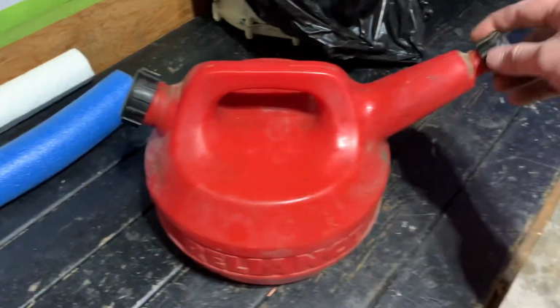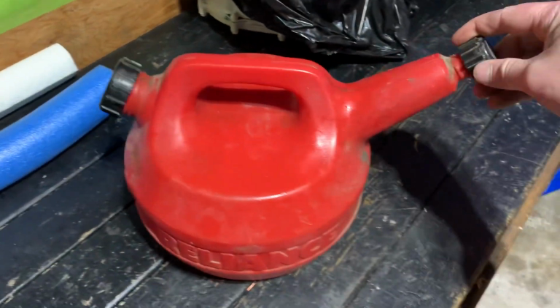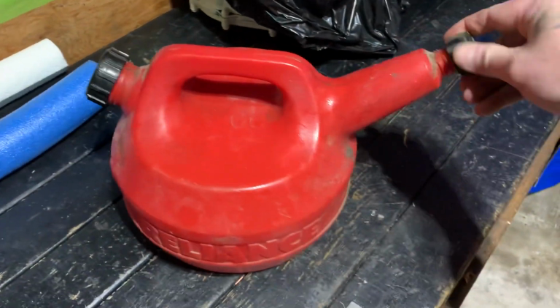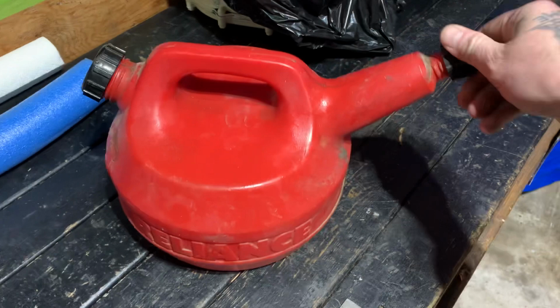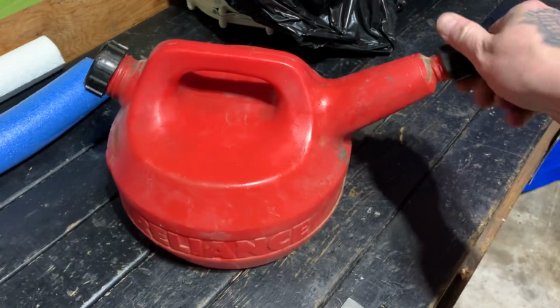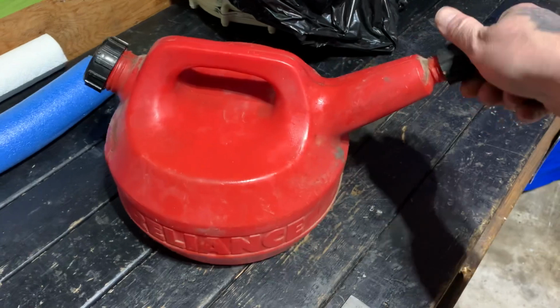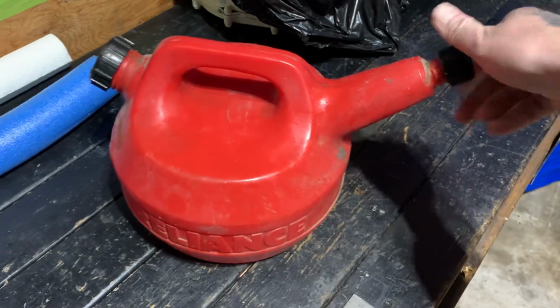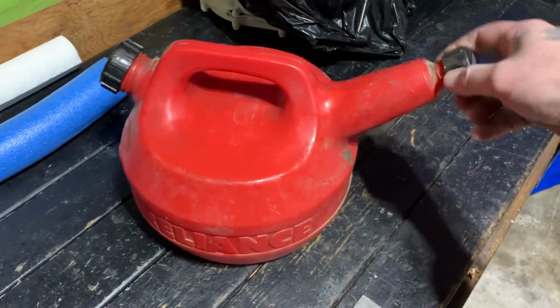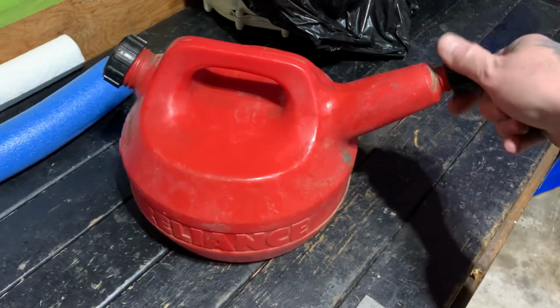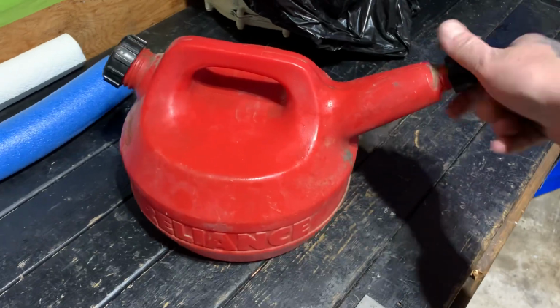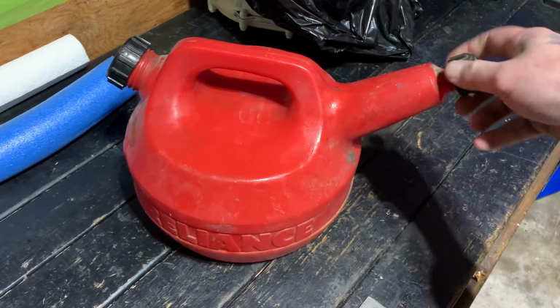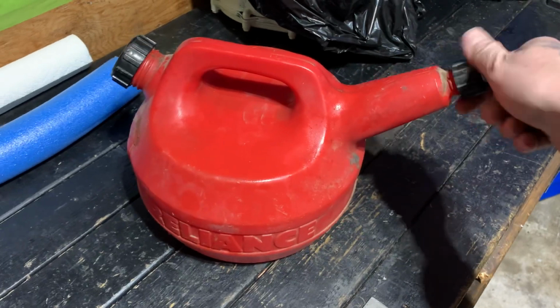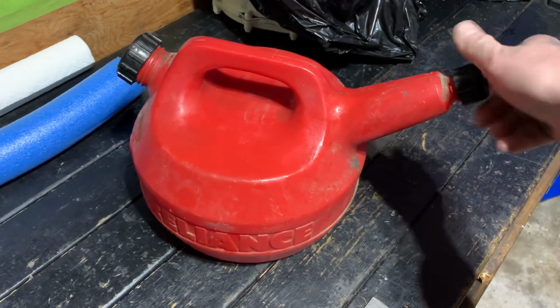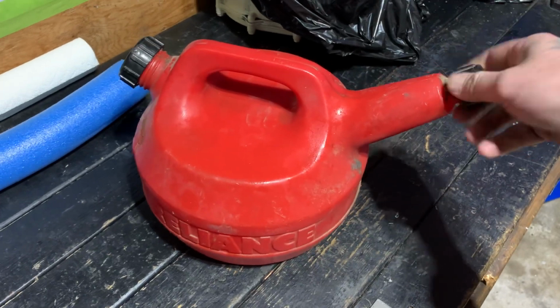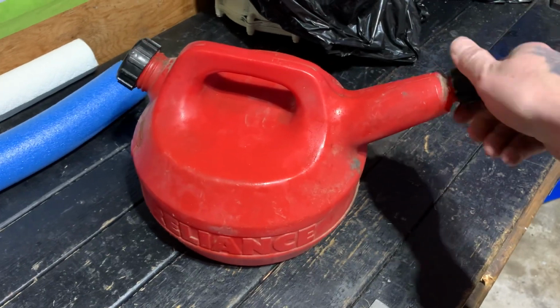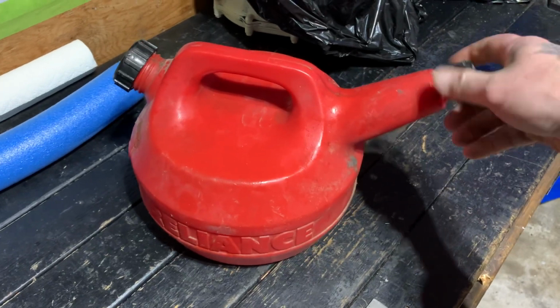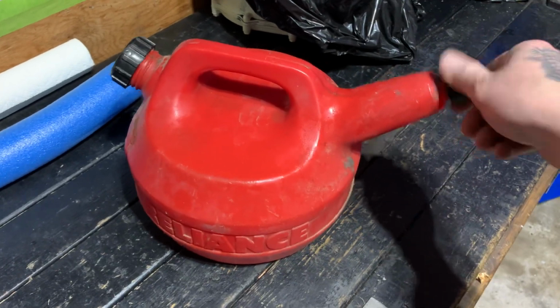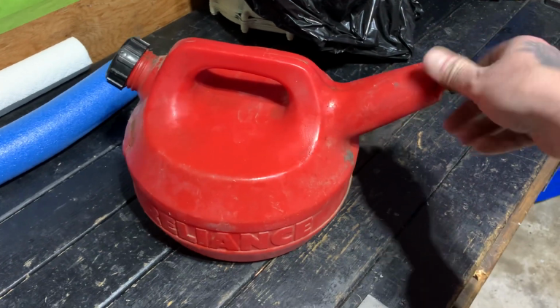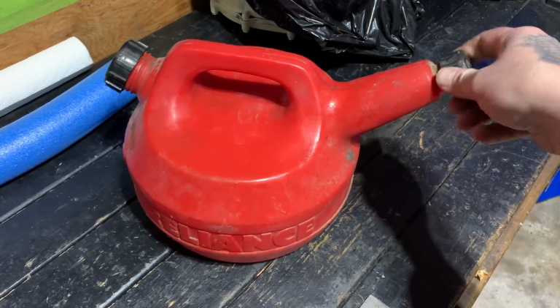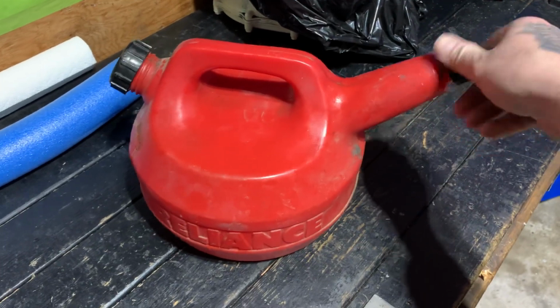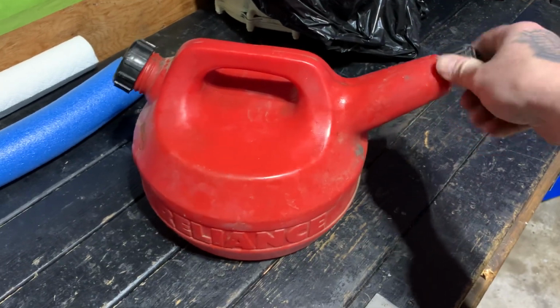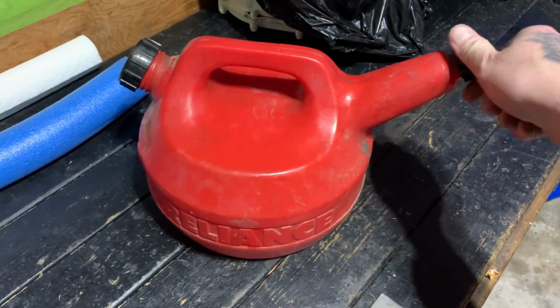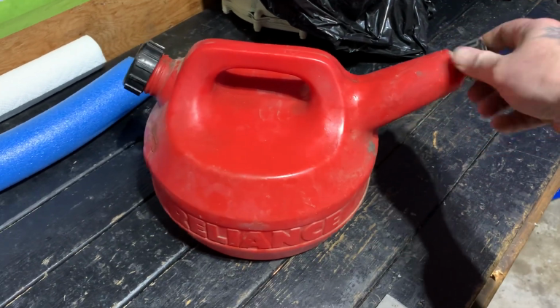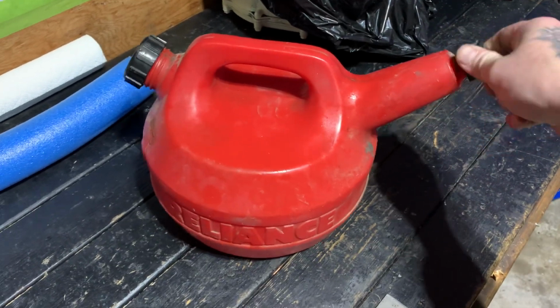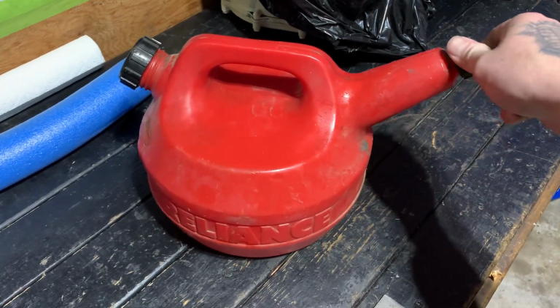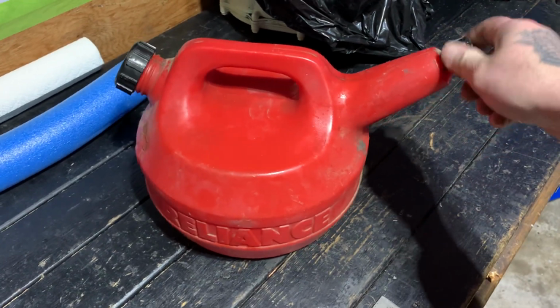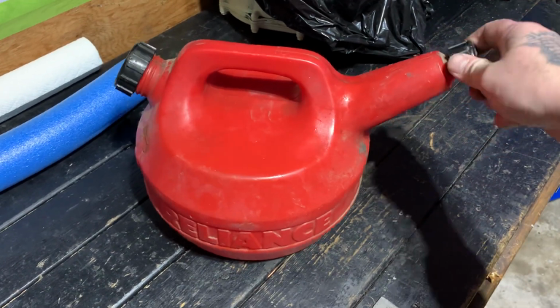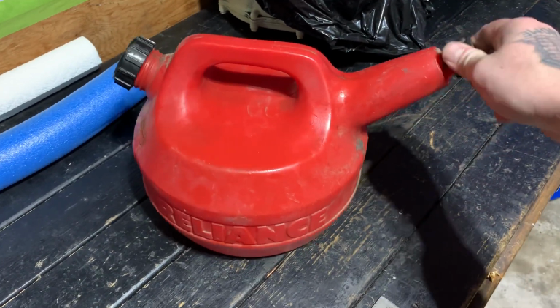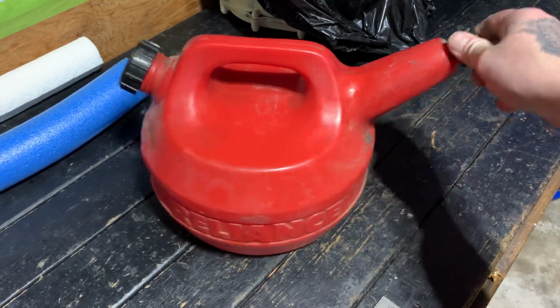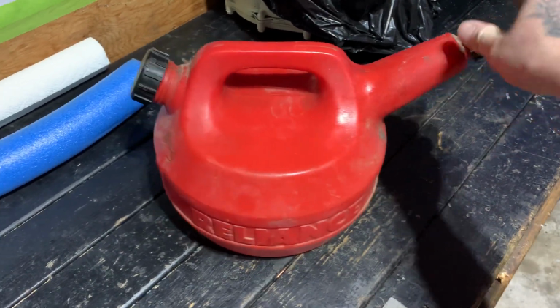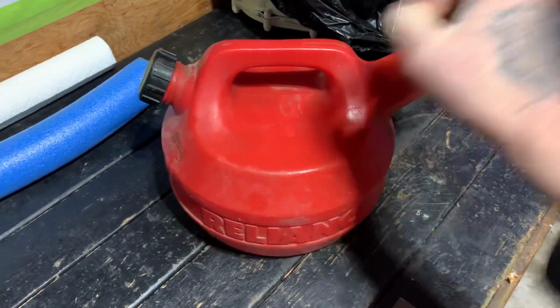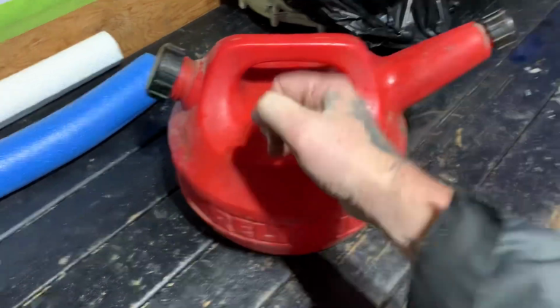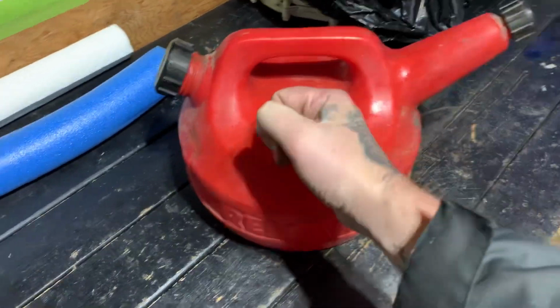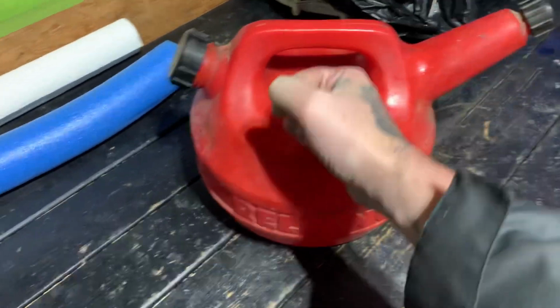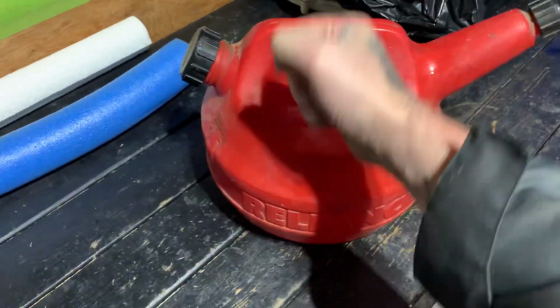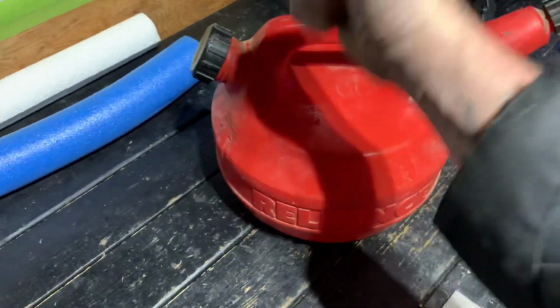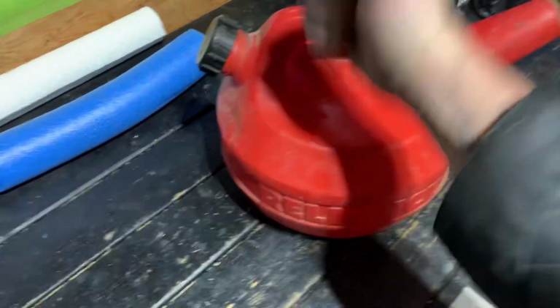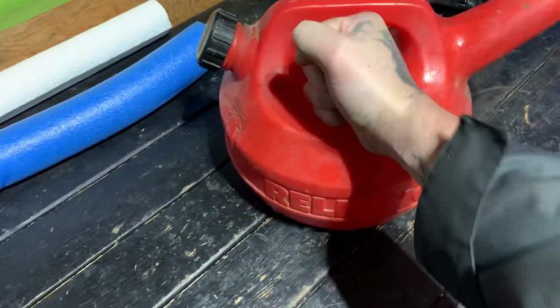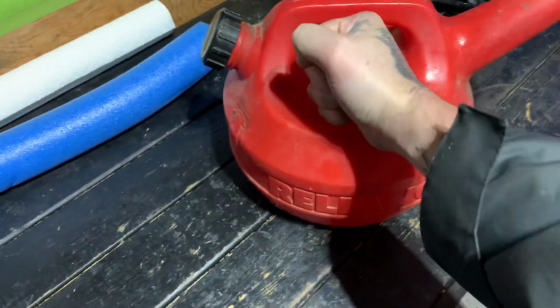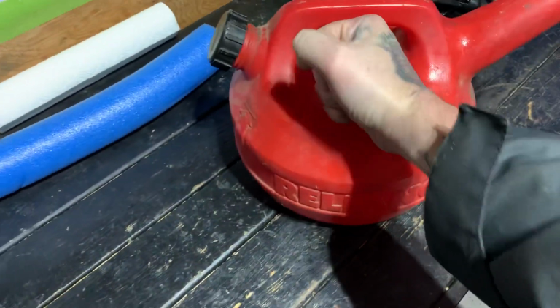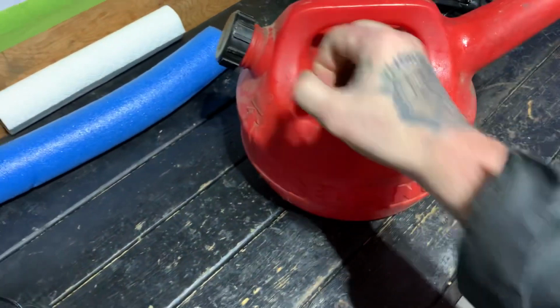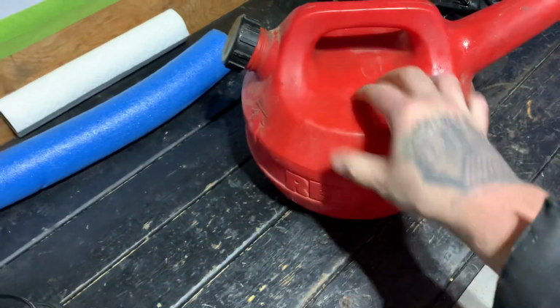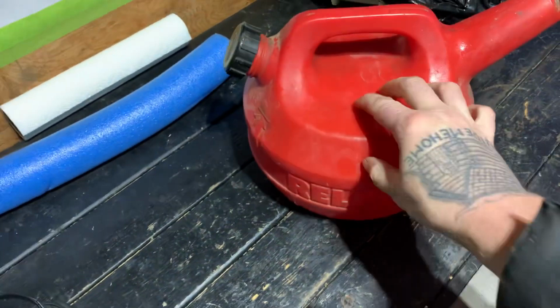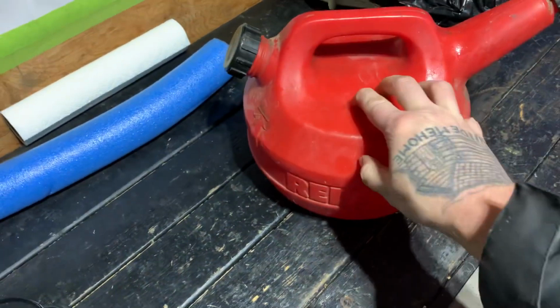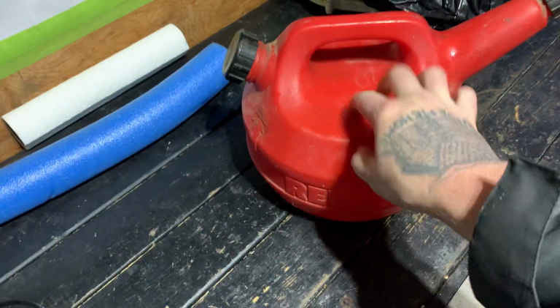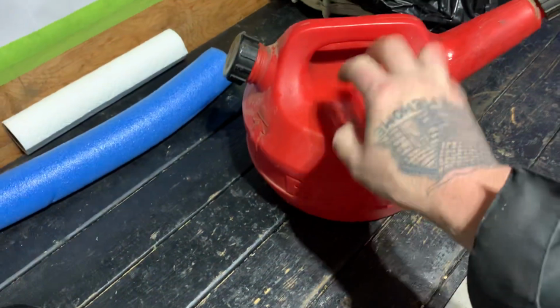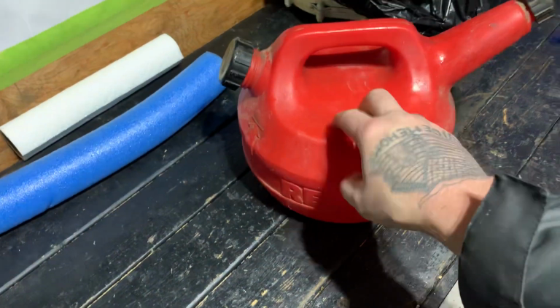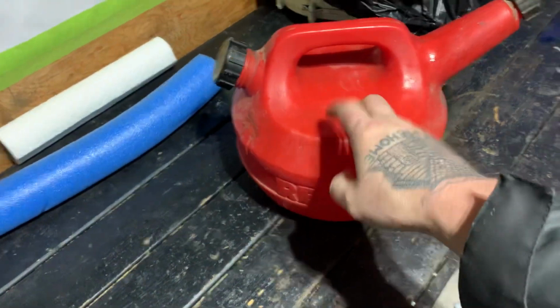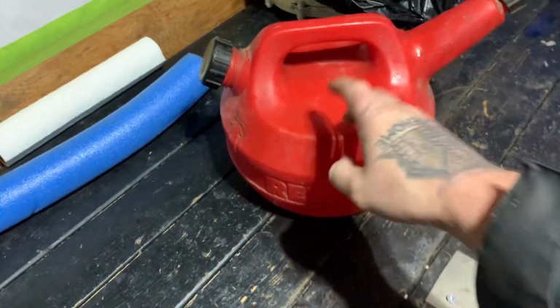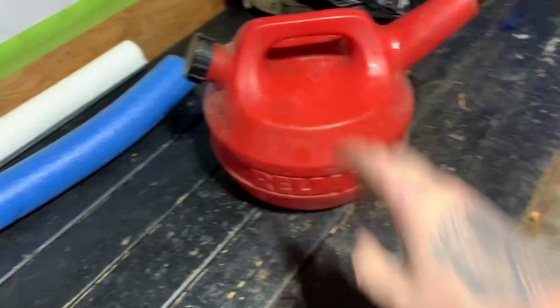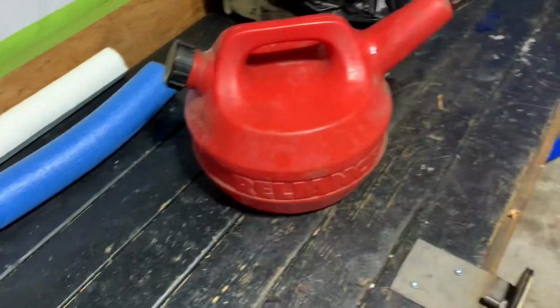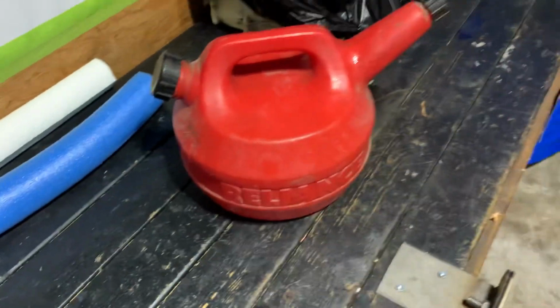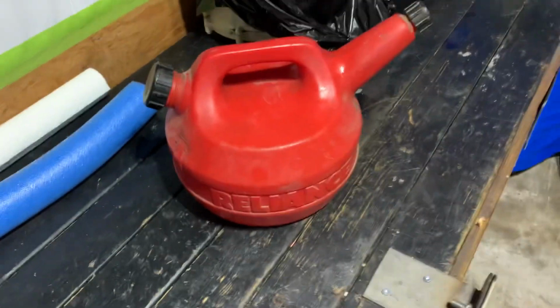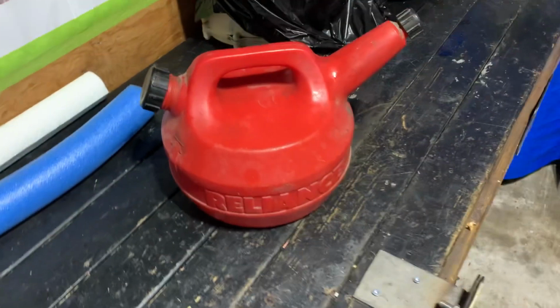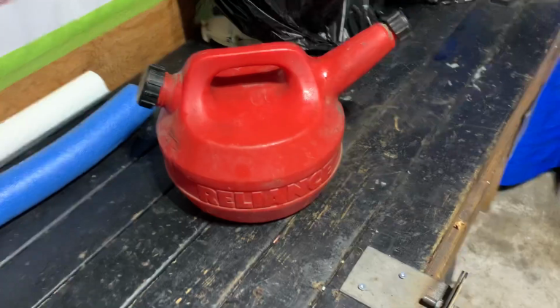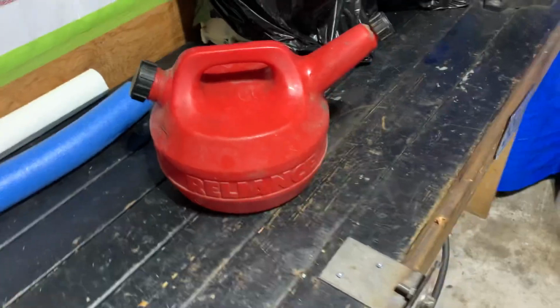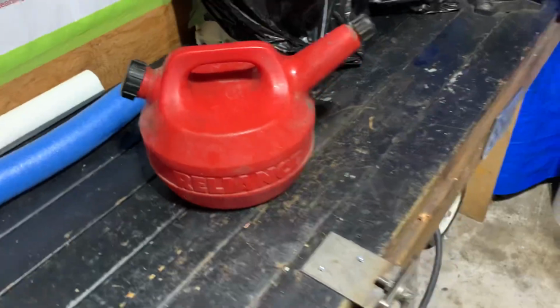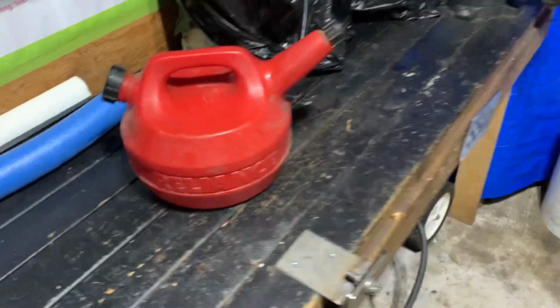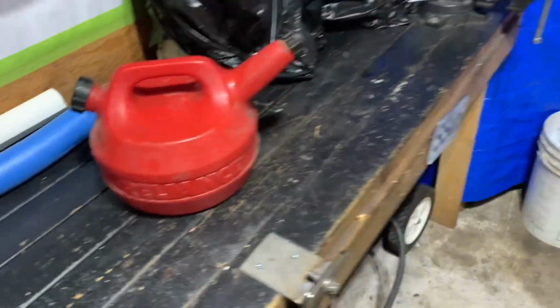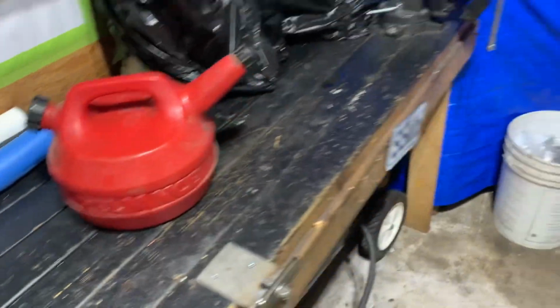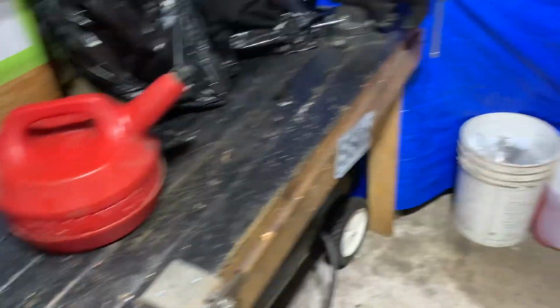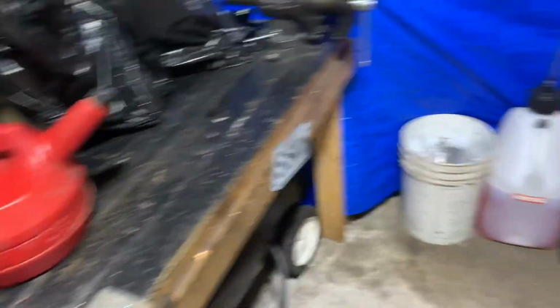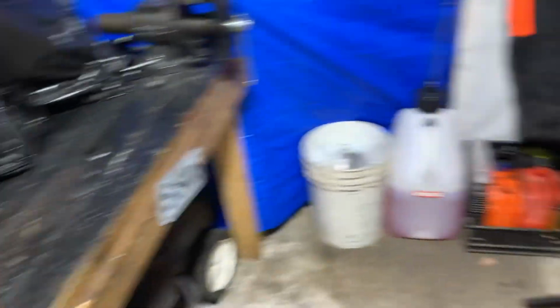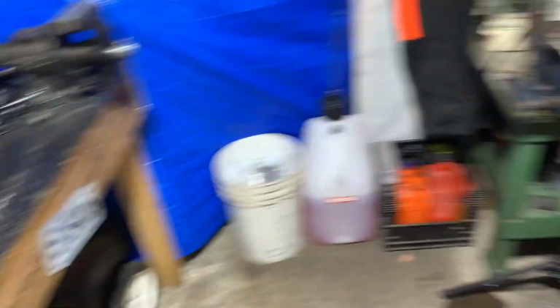It's solid too. I can probably run this thing over with my skater if I want. It's real thick.